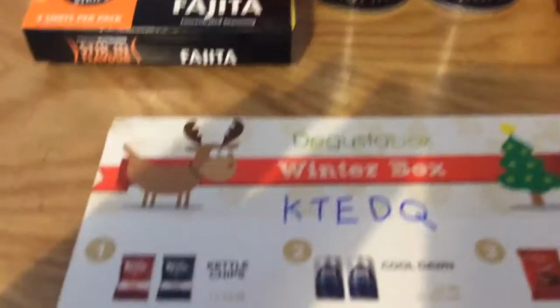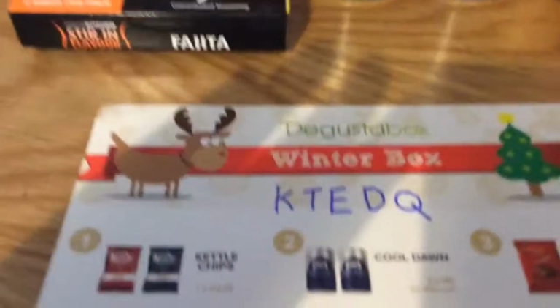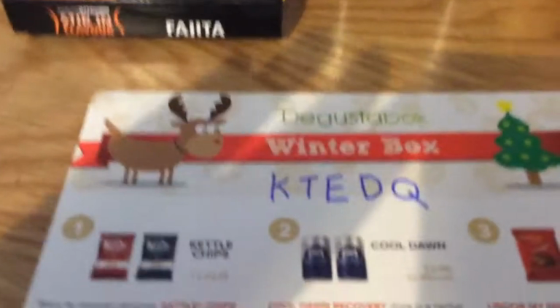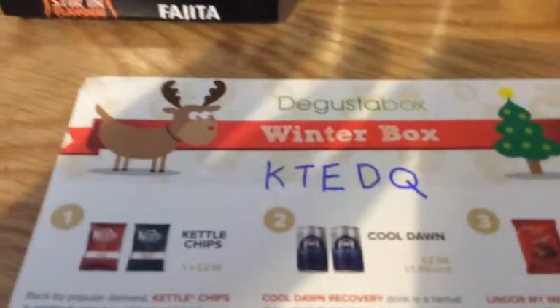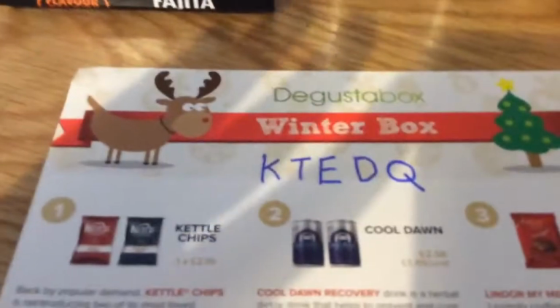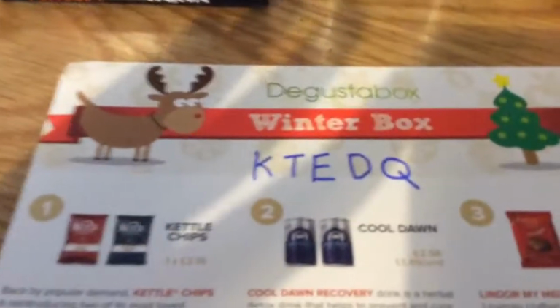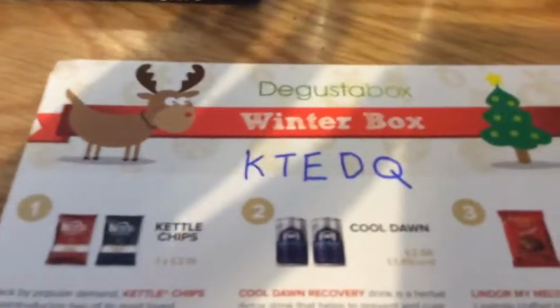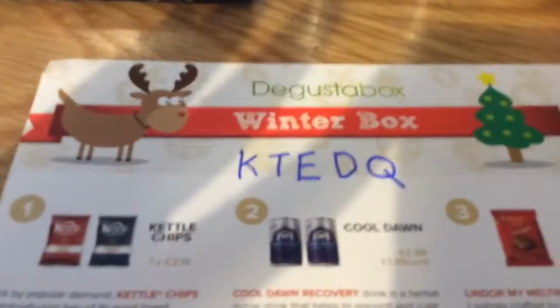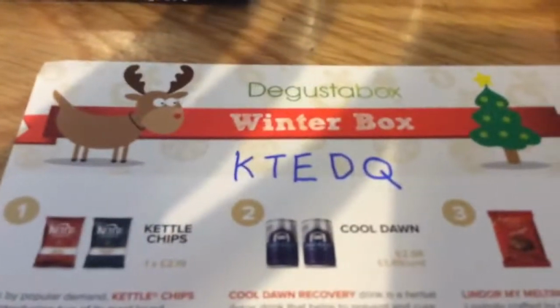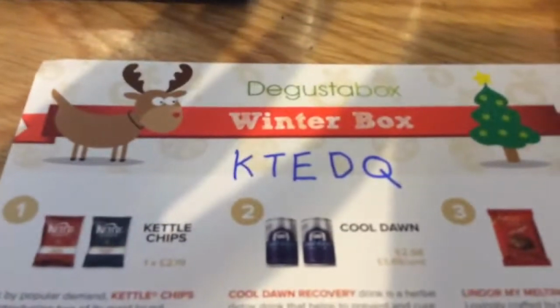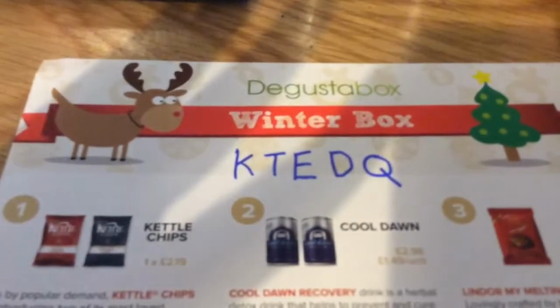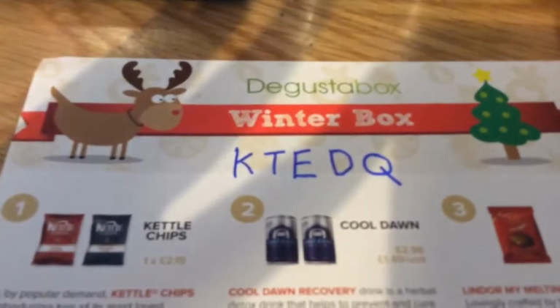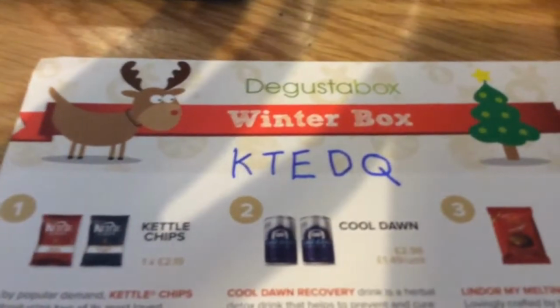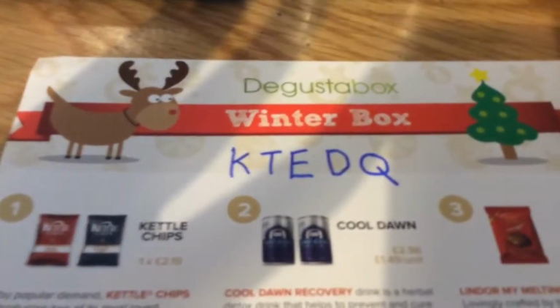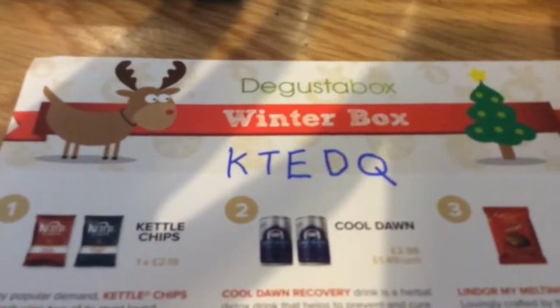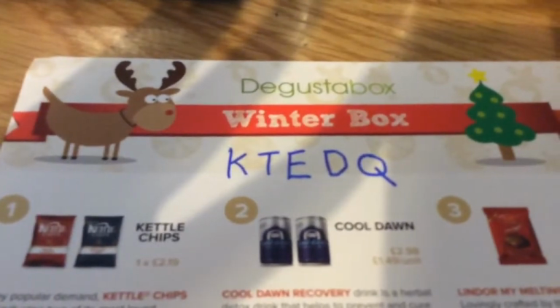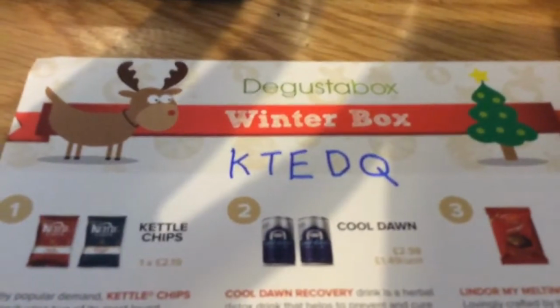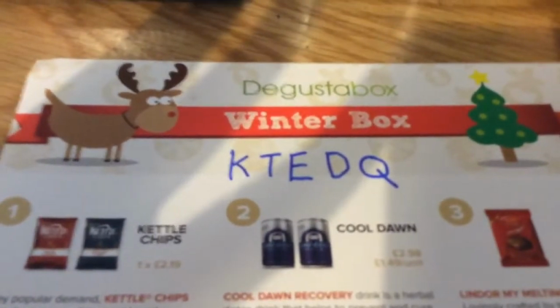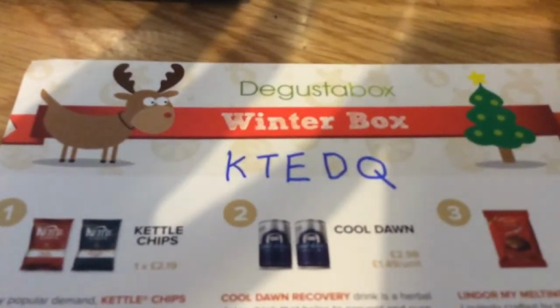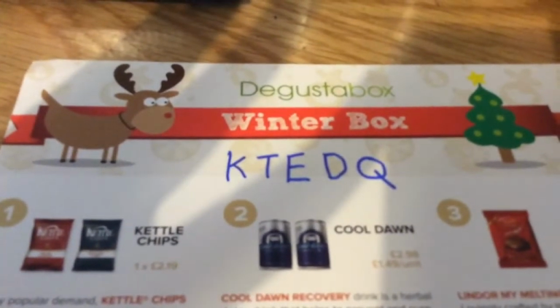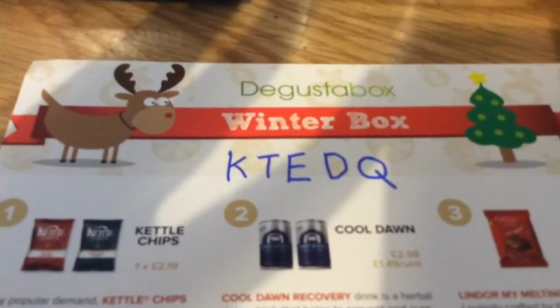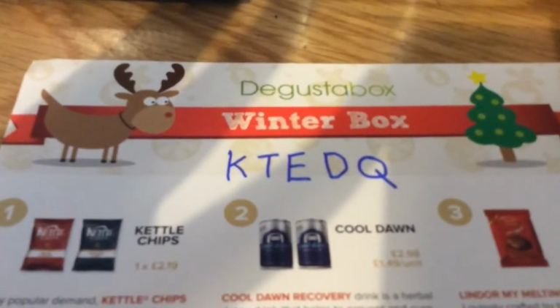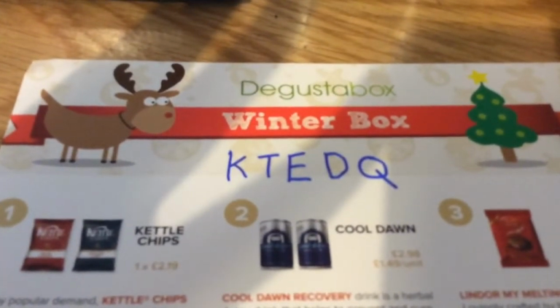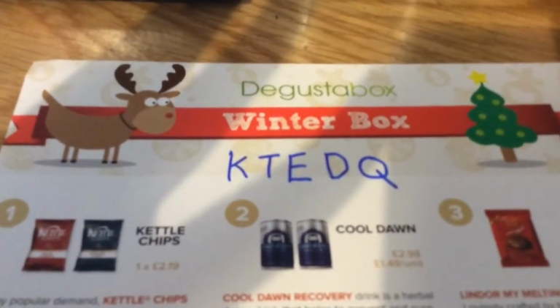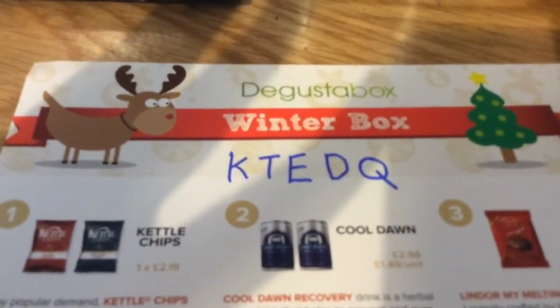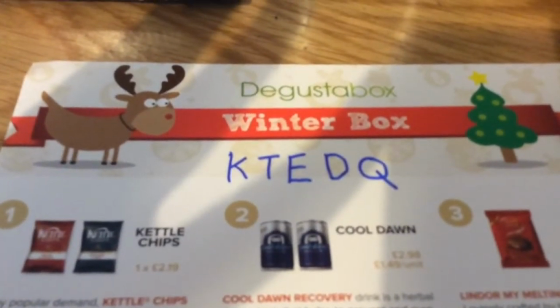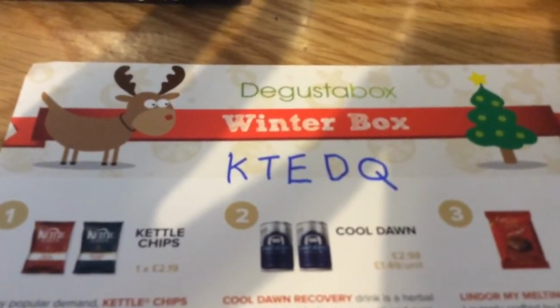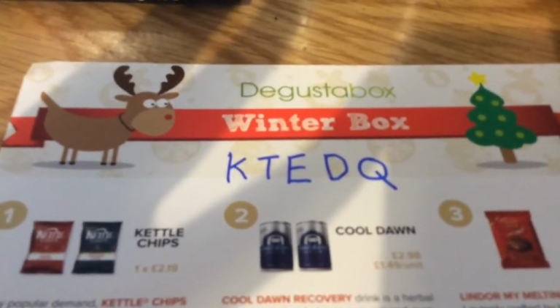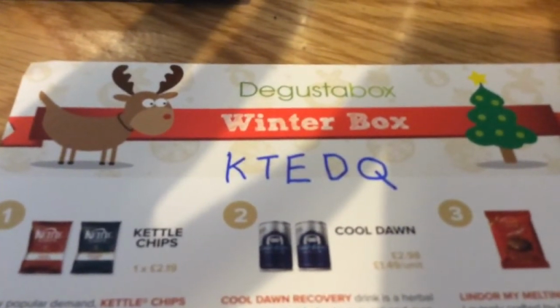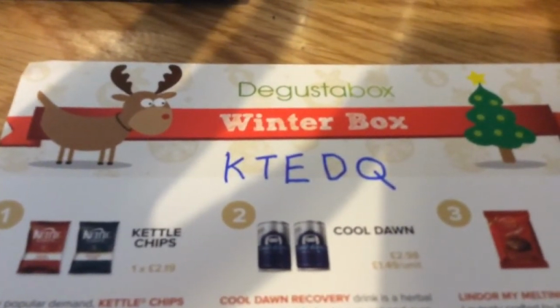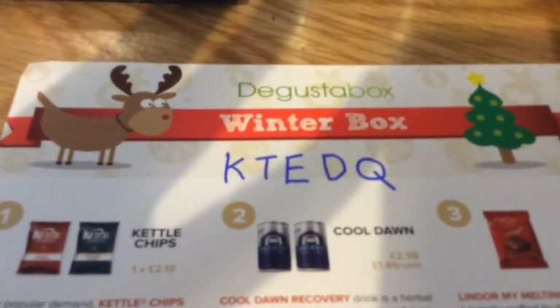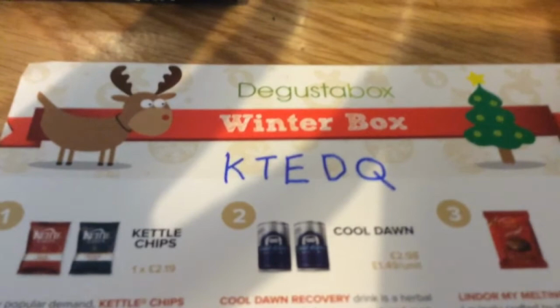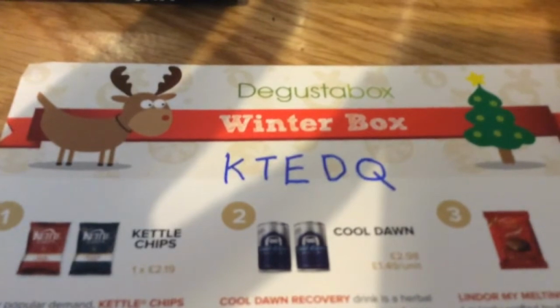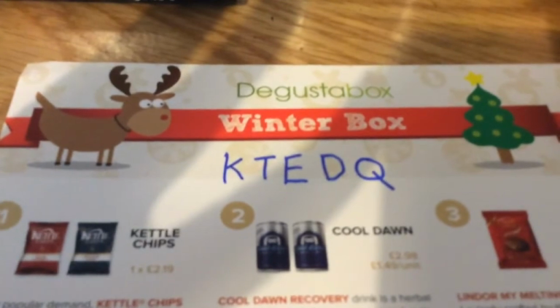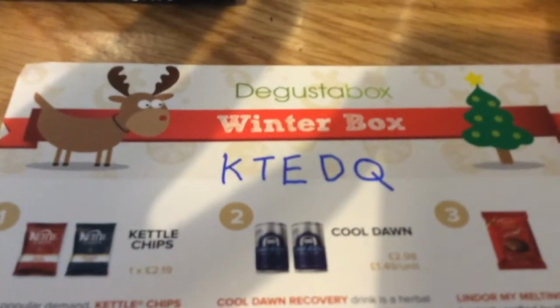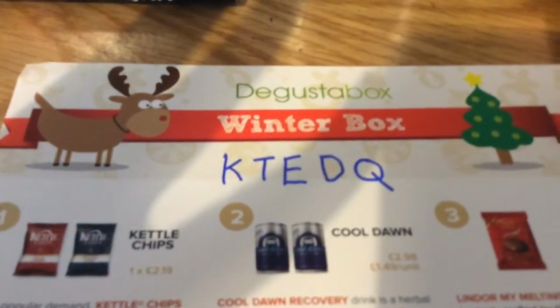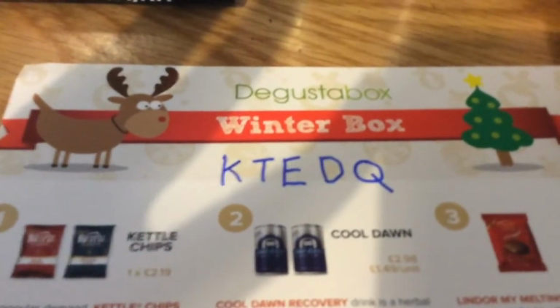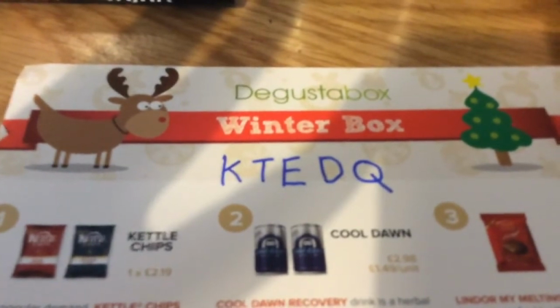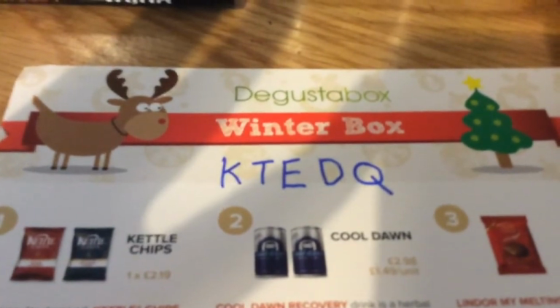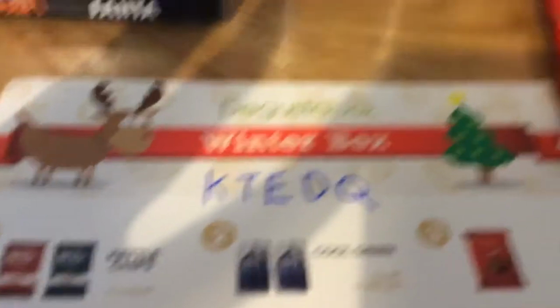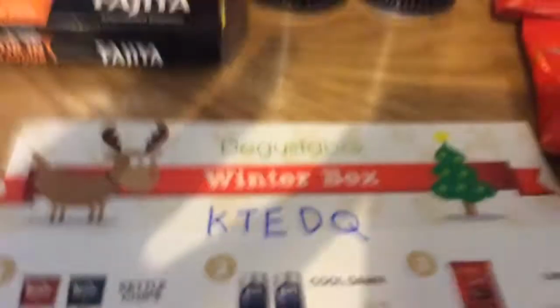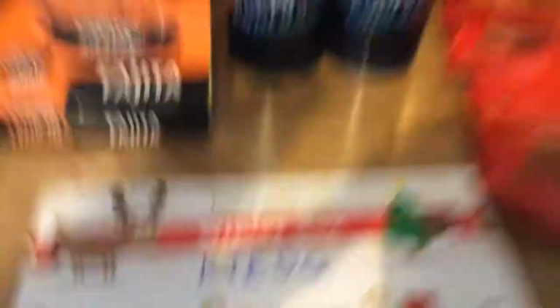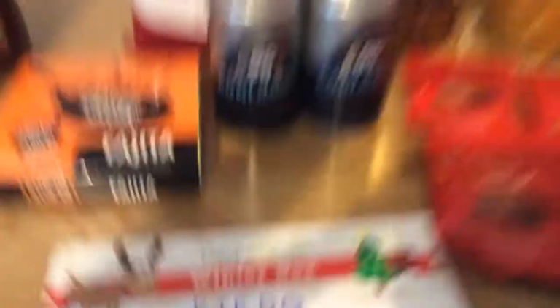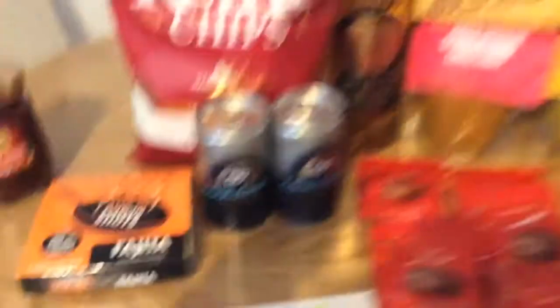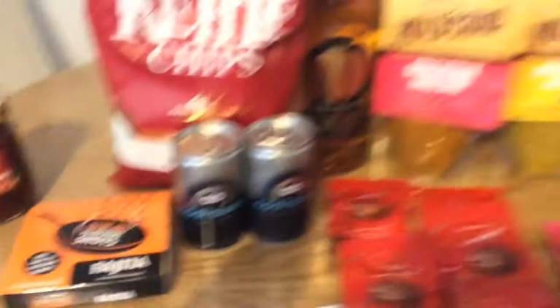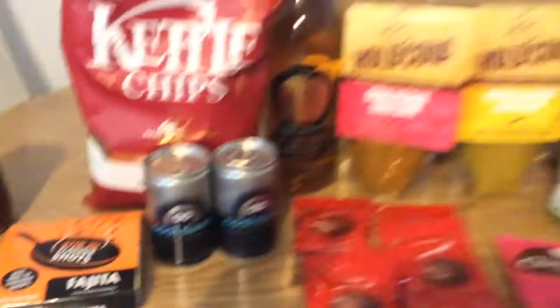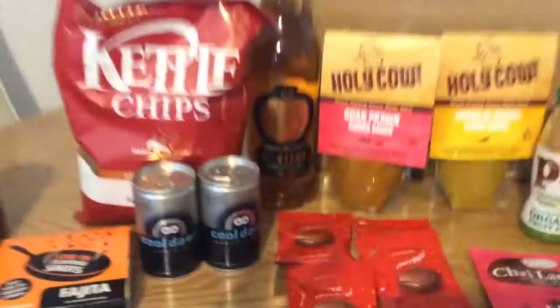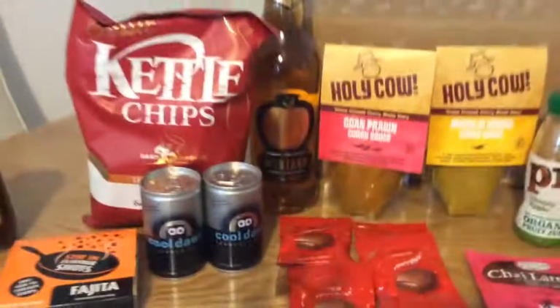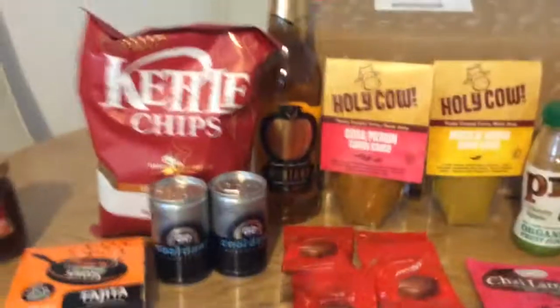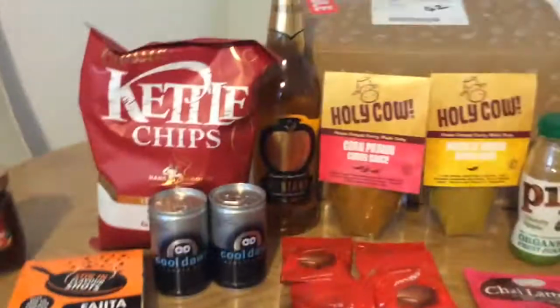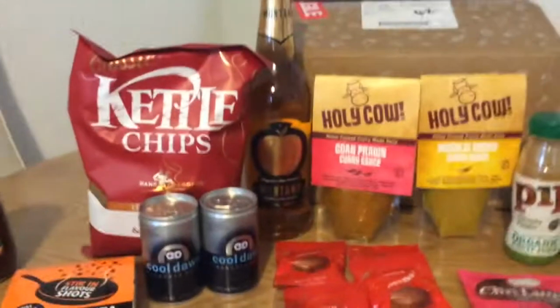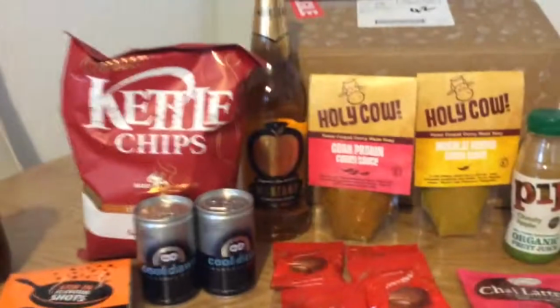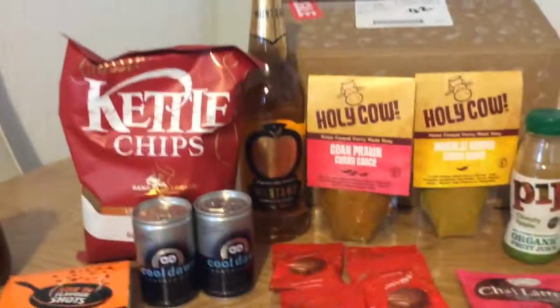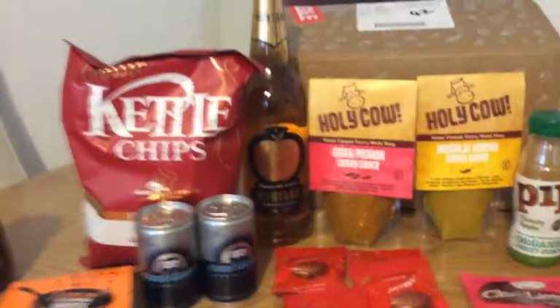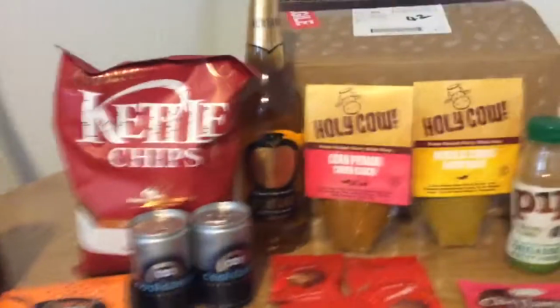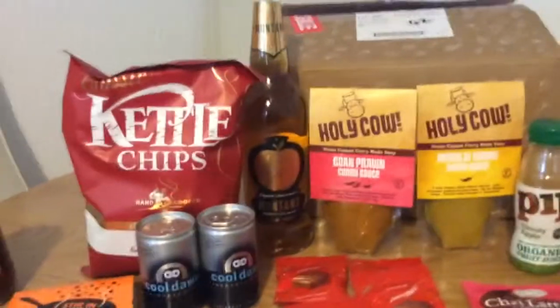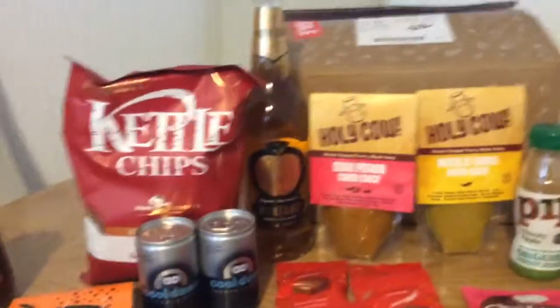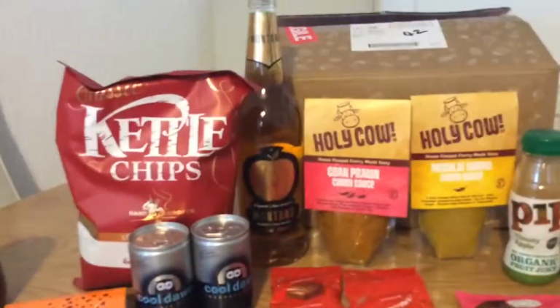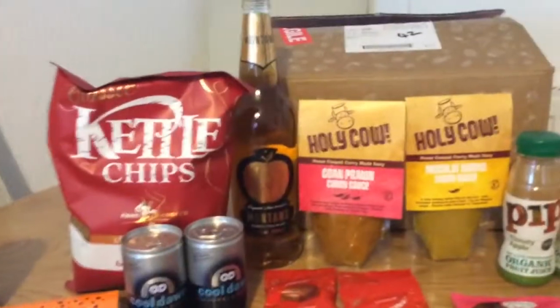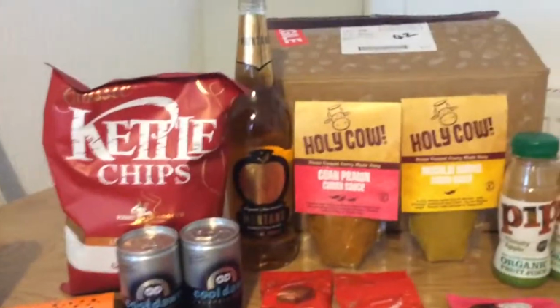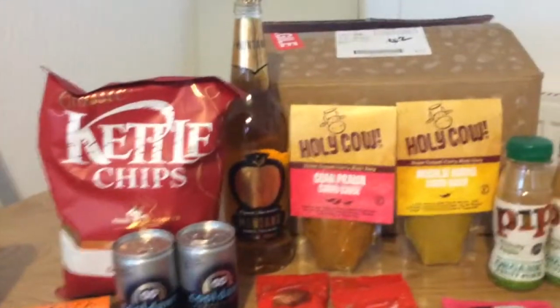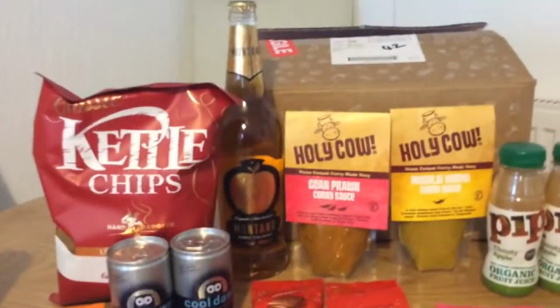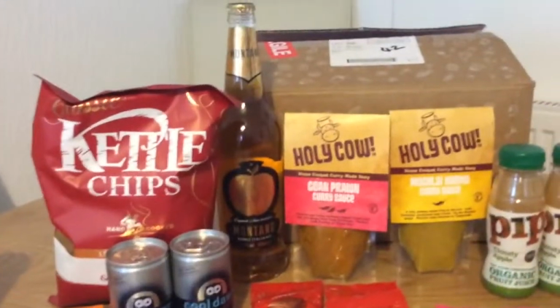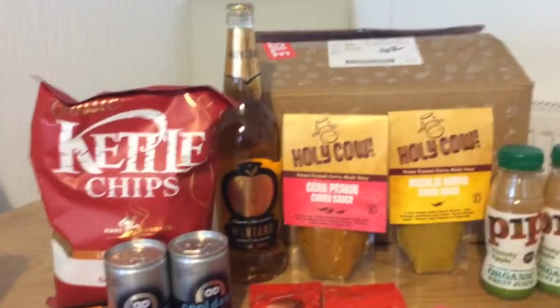There's a discount code — I'll put it in the link below — and it gives you £3 off your first box. Thanks for watching, please like and subscribe. Bye!